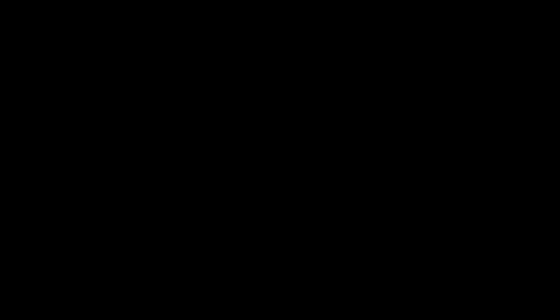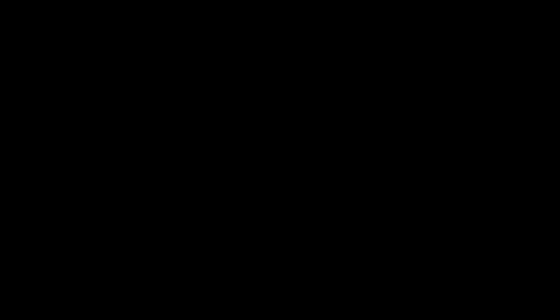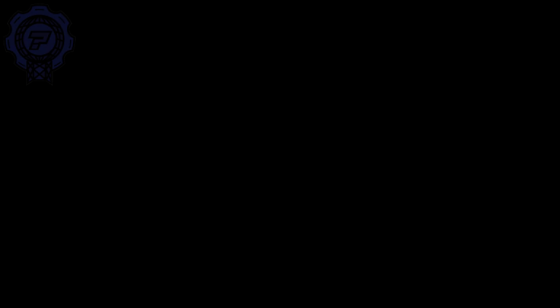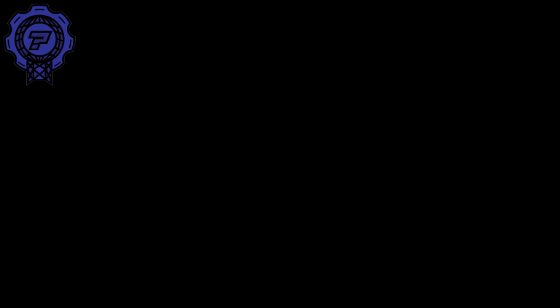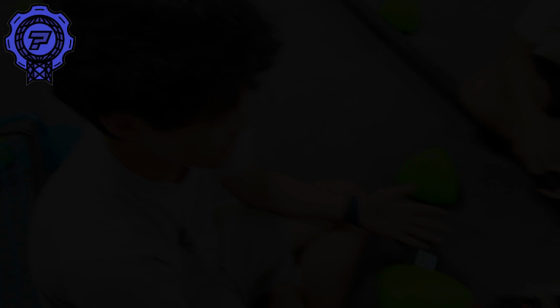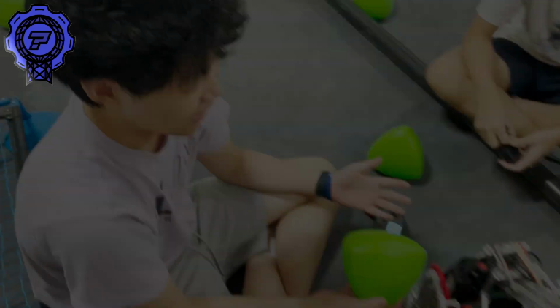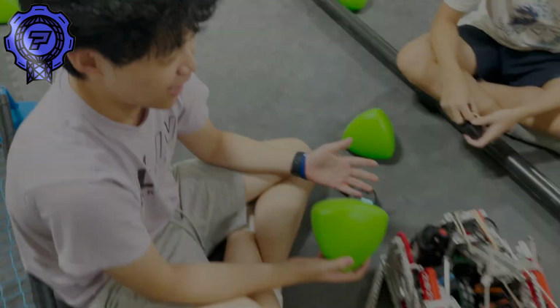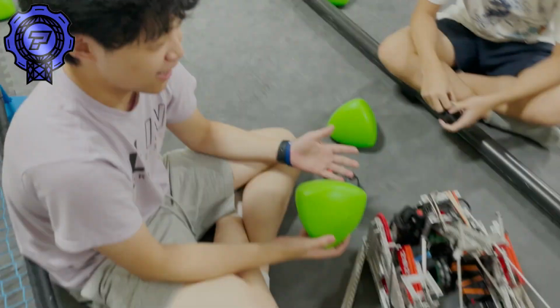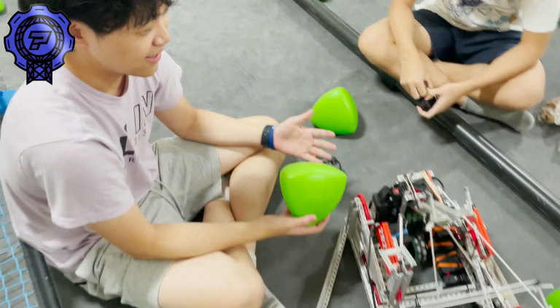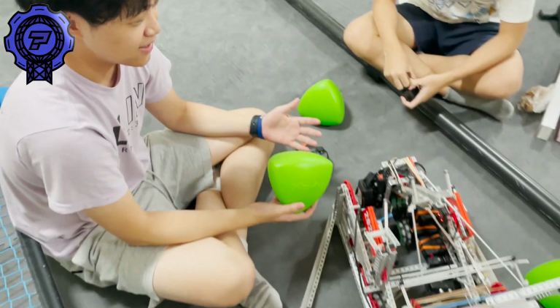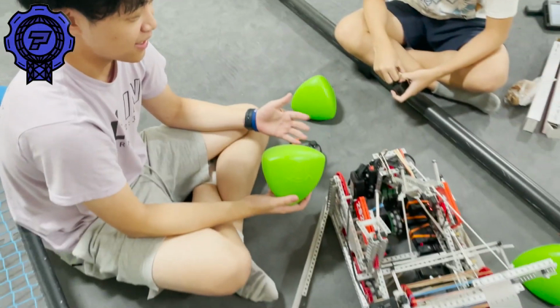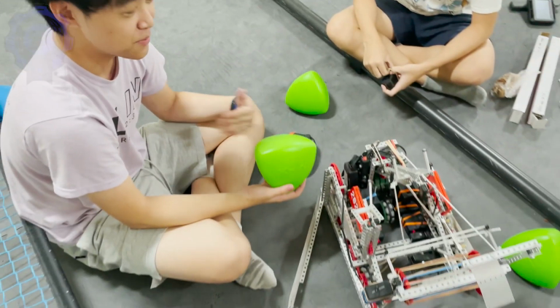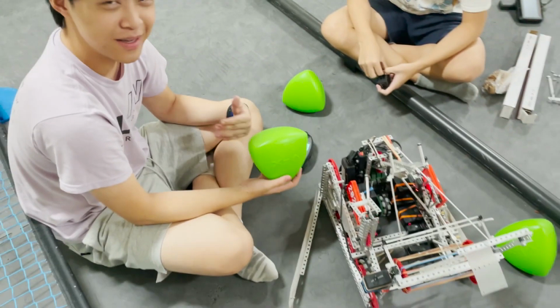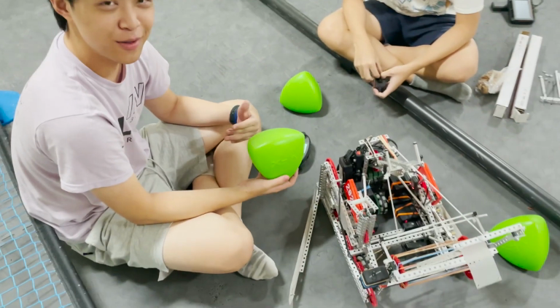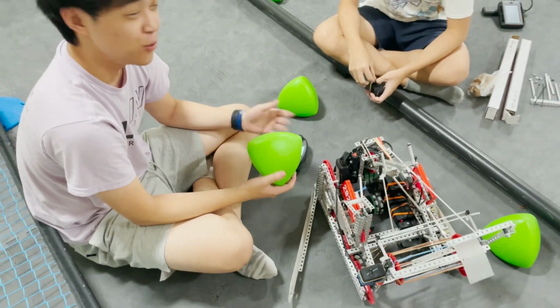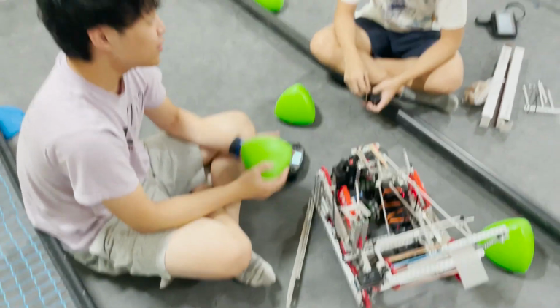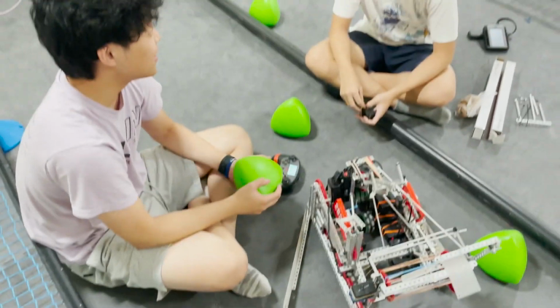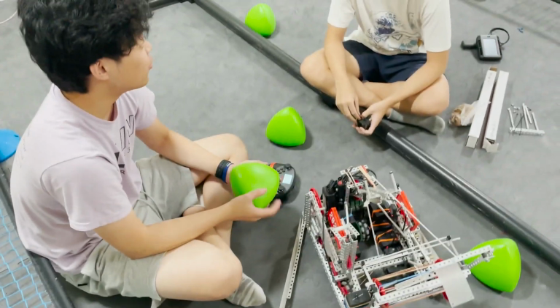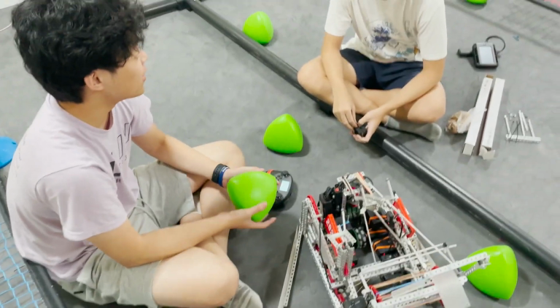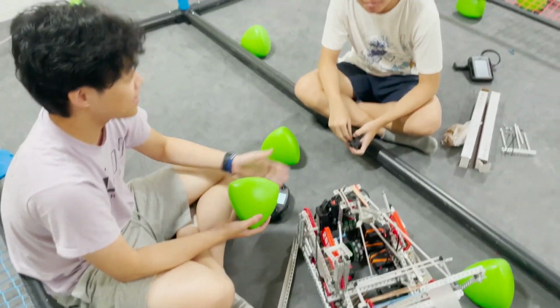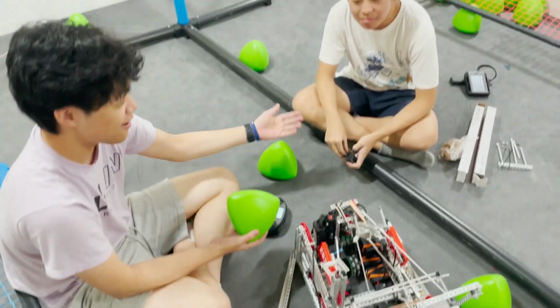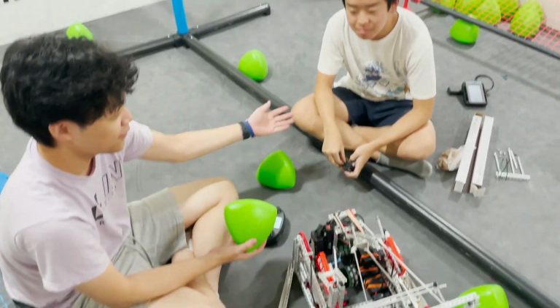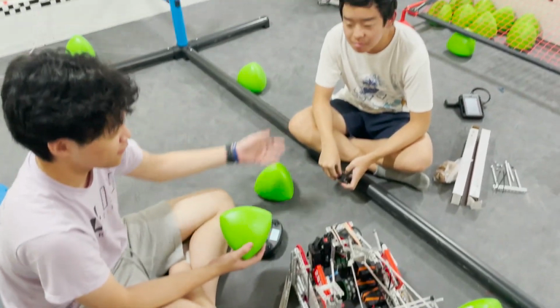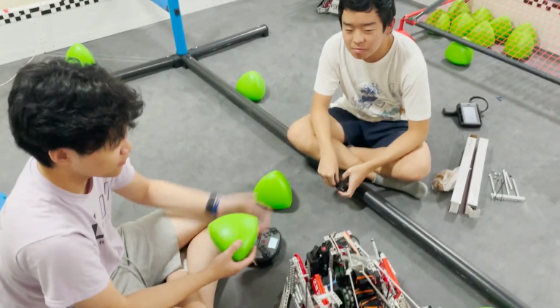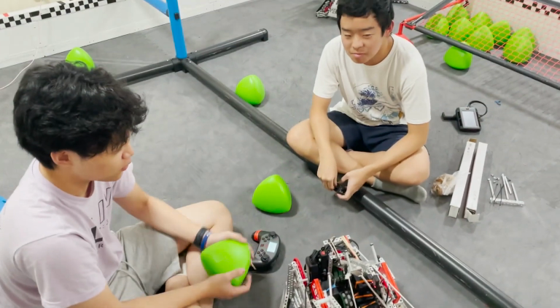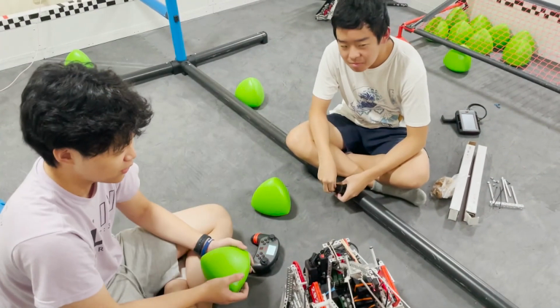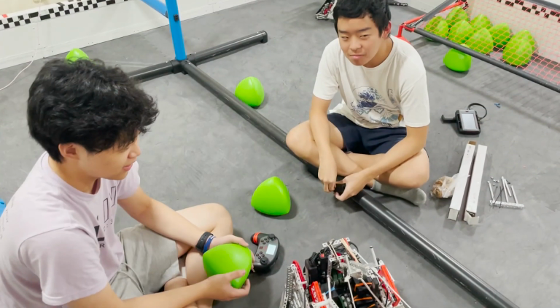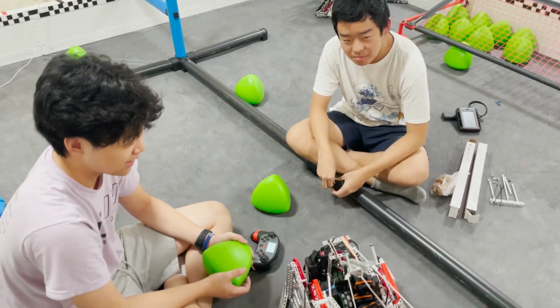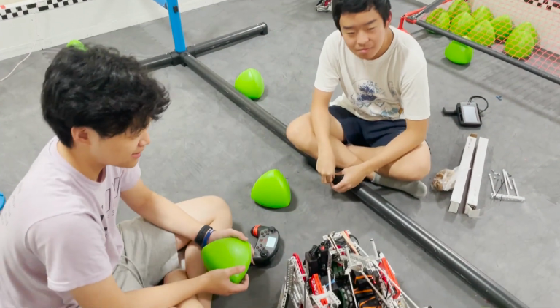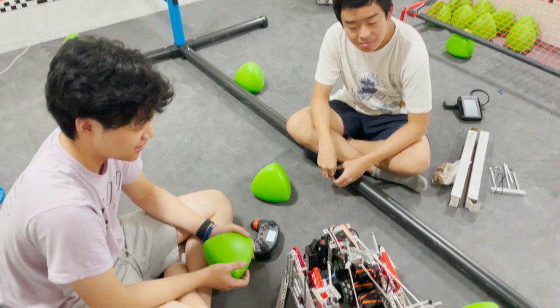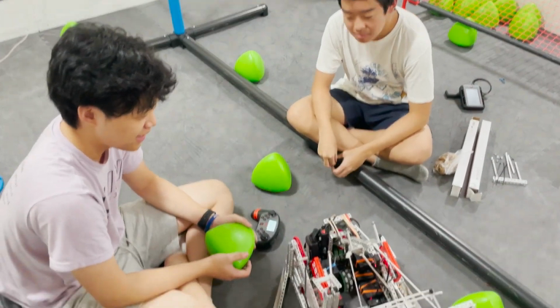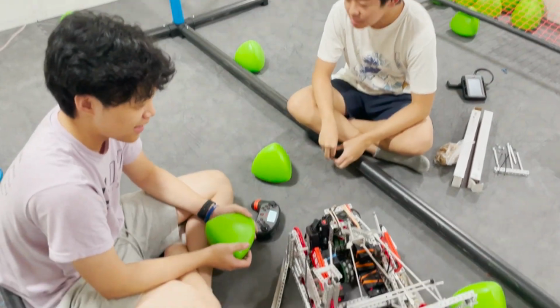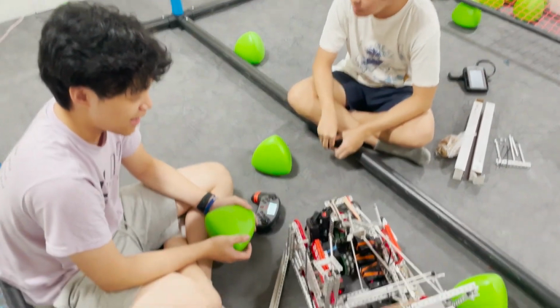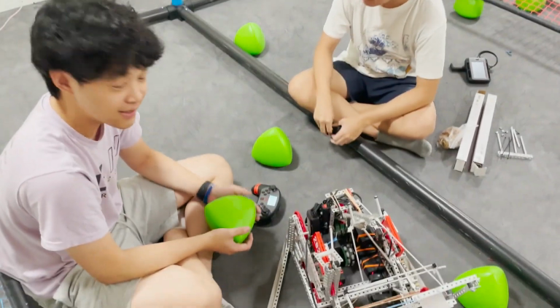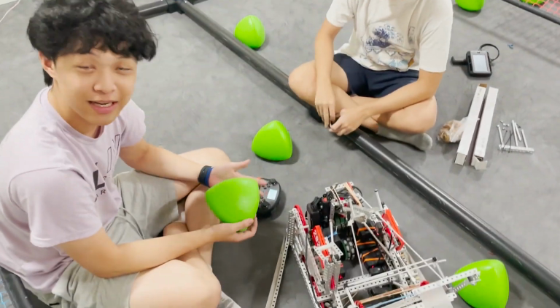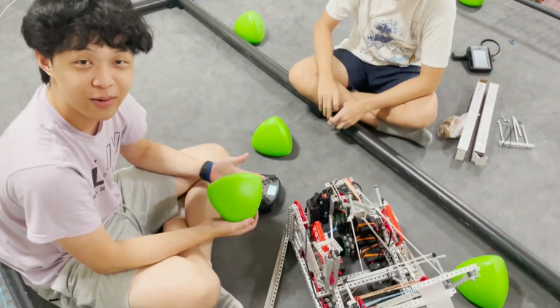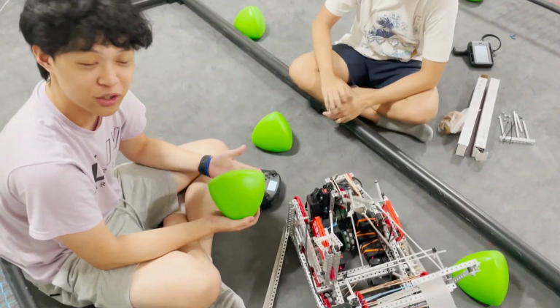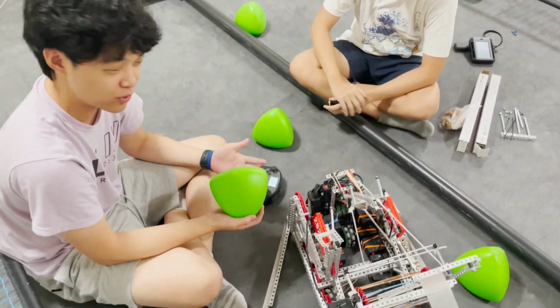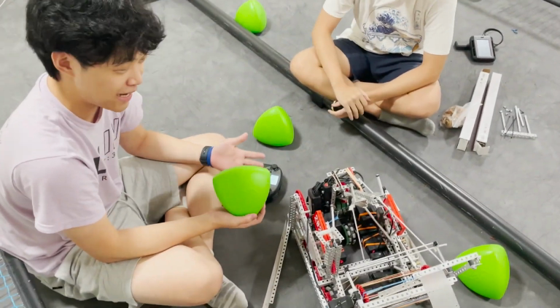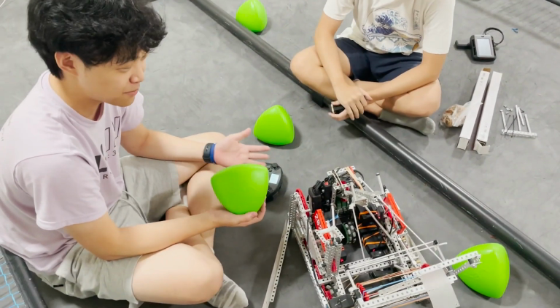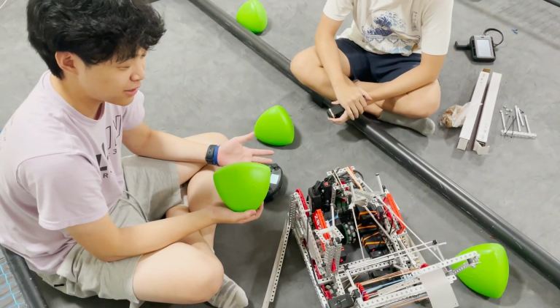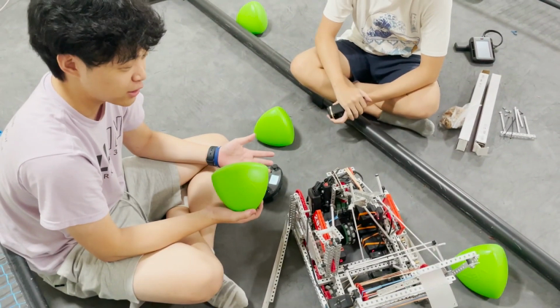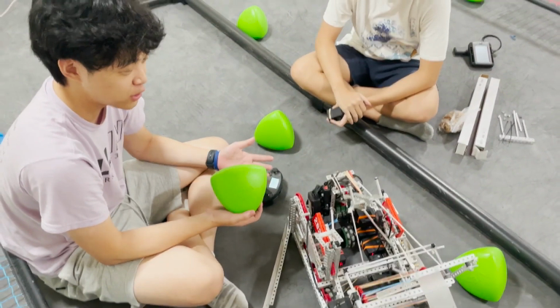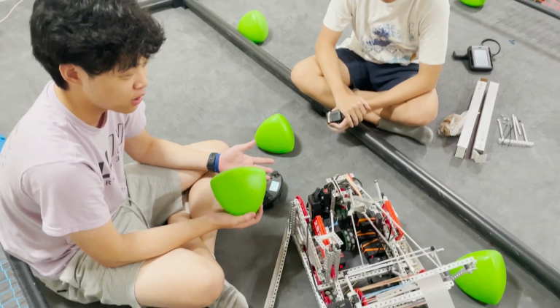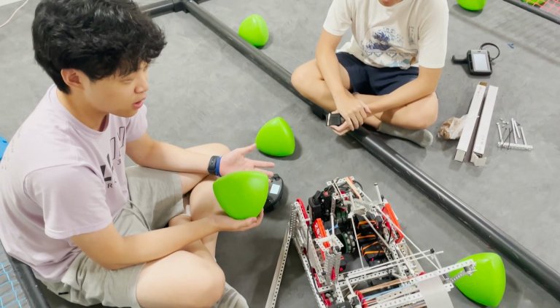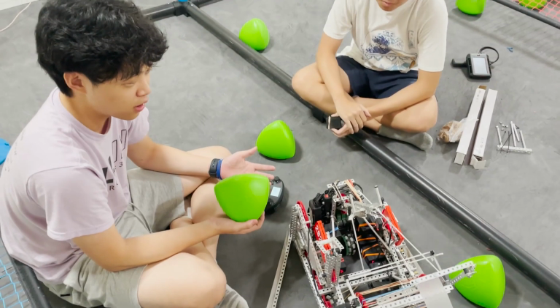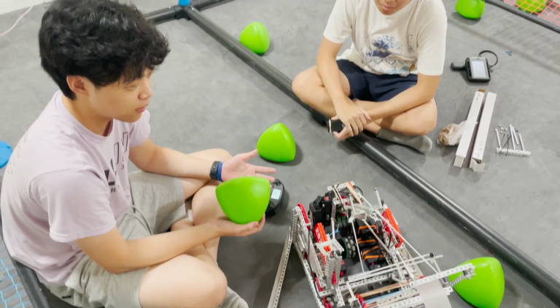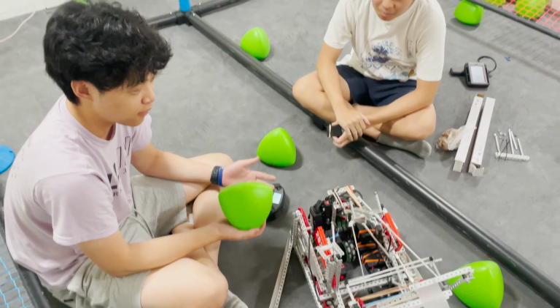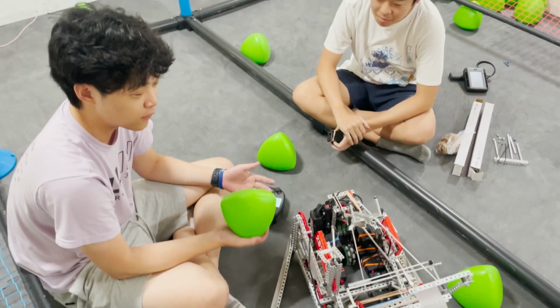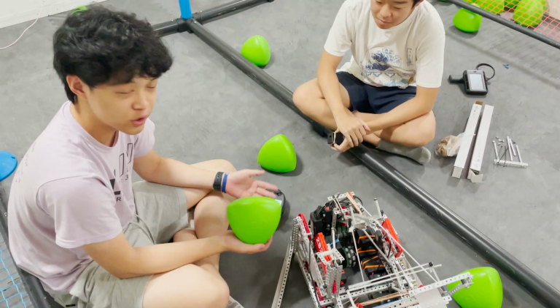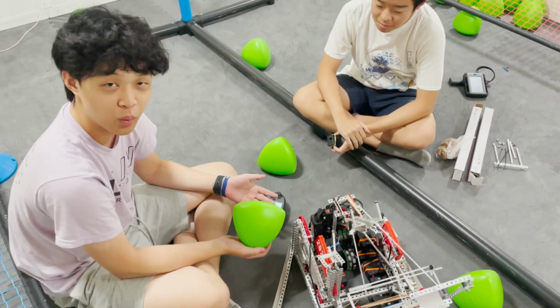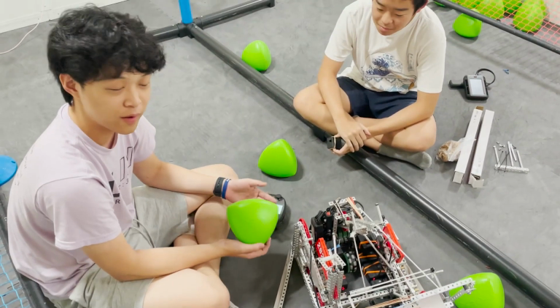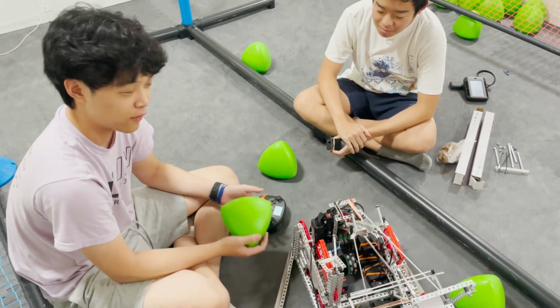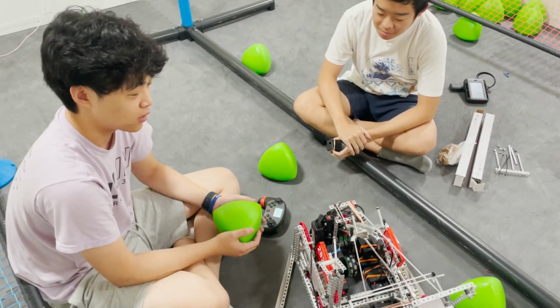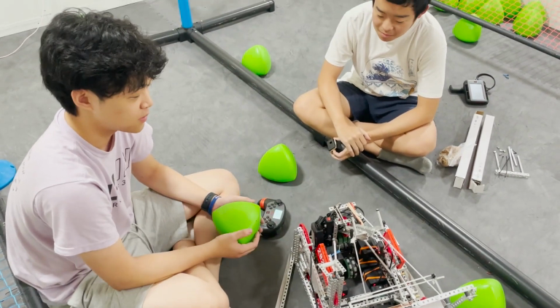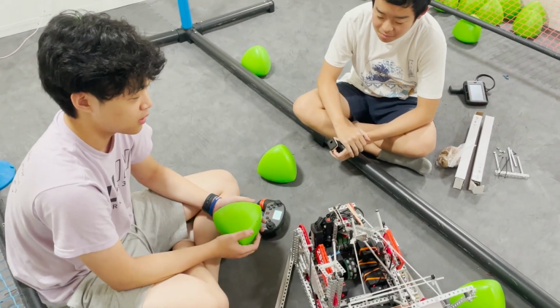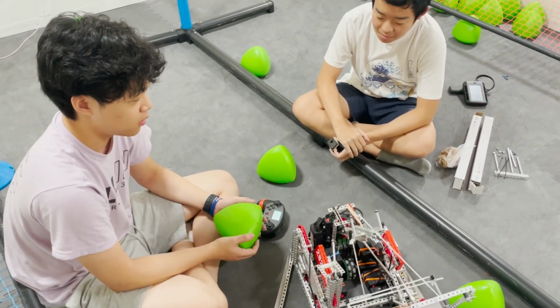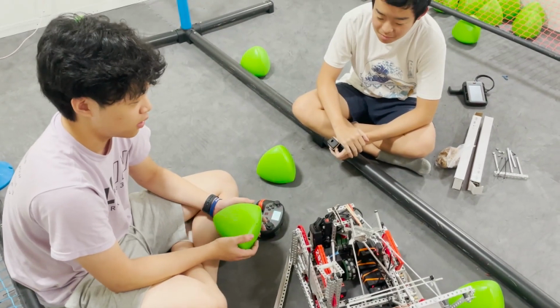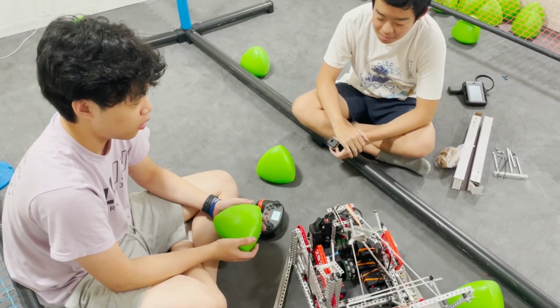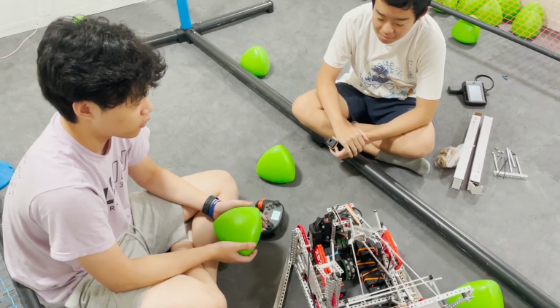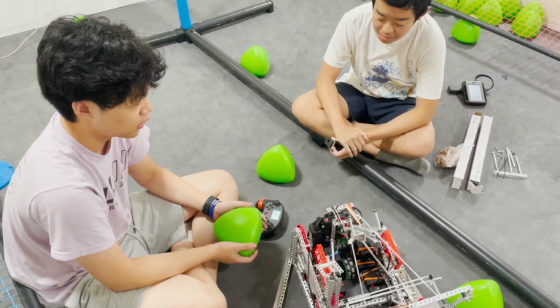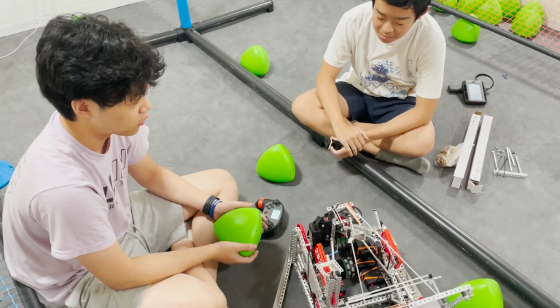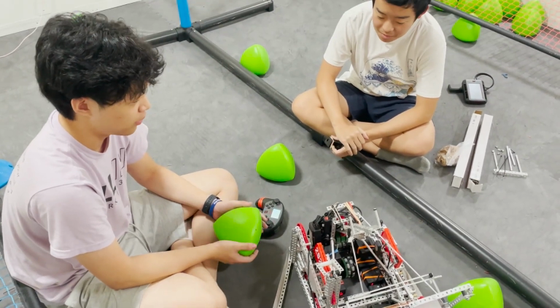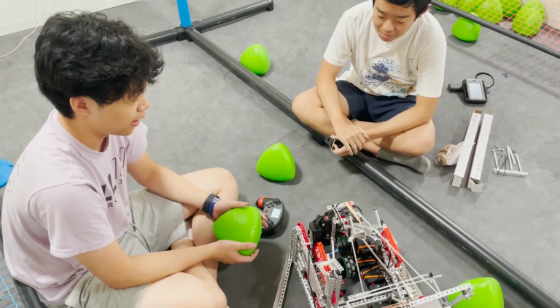What's up everyone? It's me, Luke, with Kevin from 219 SE, and today we're going to do an explanation on our version one of our over-under robot.